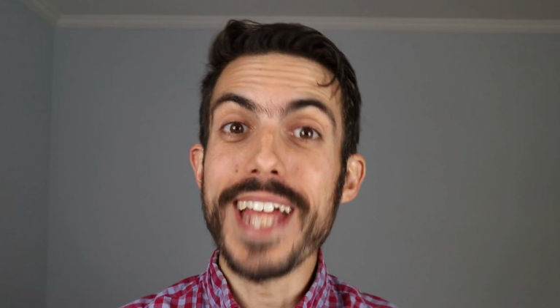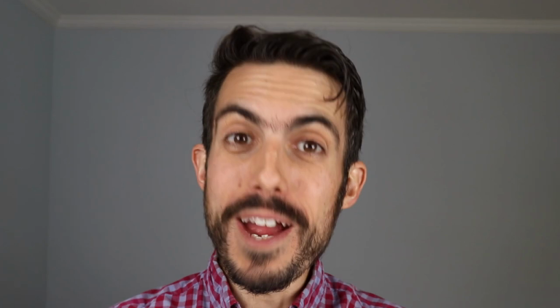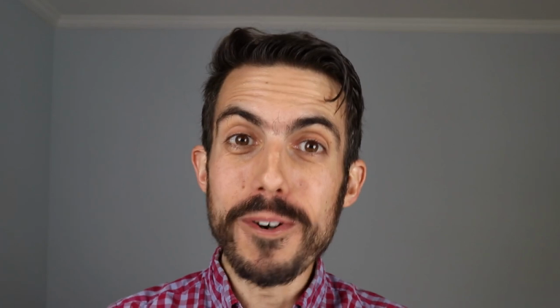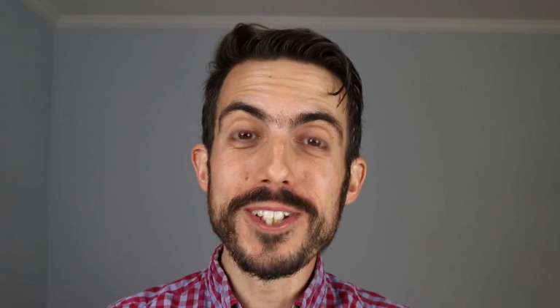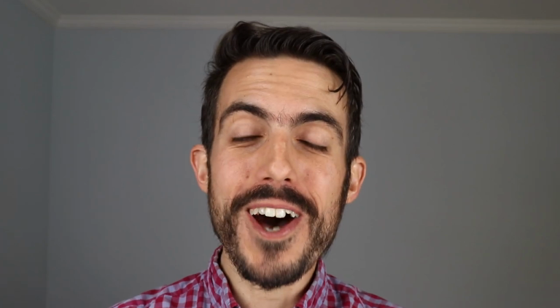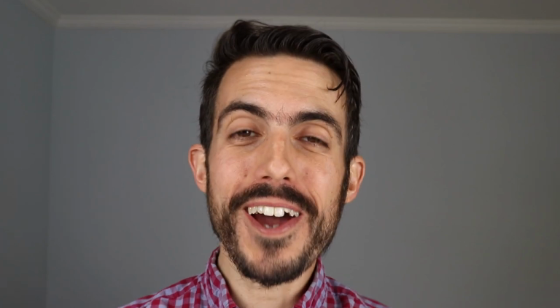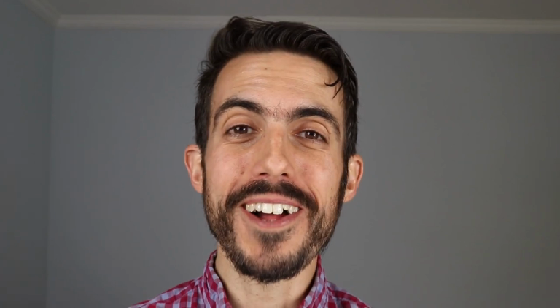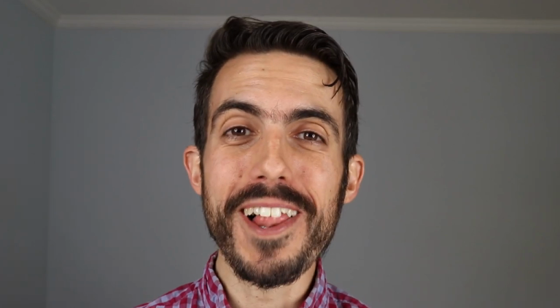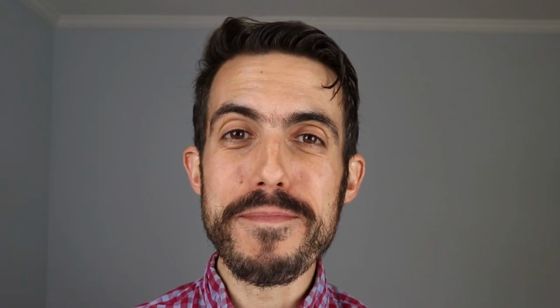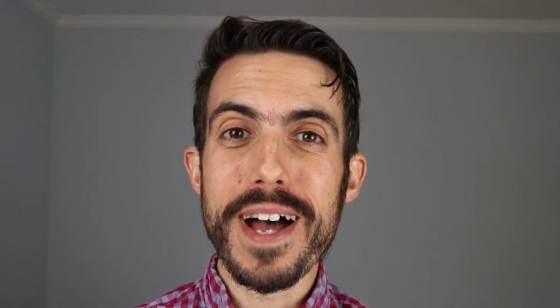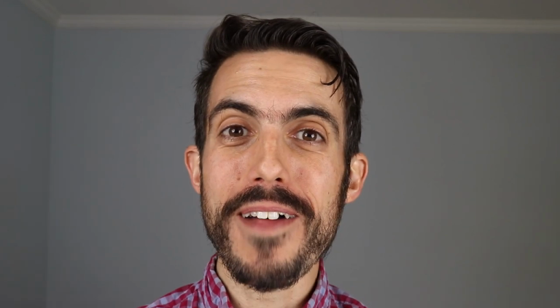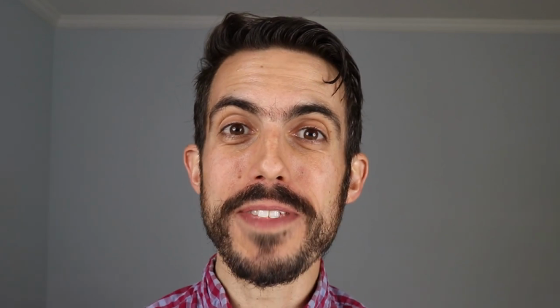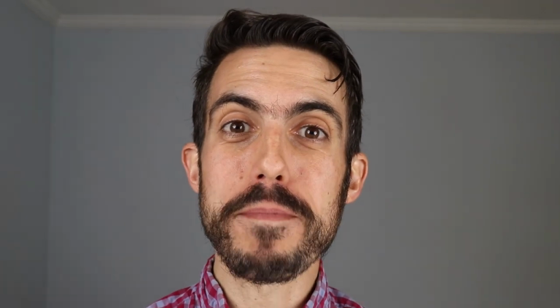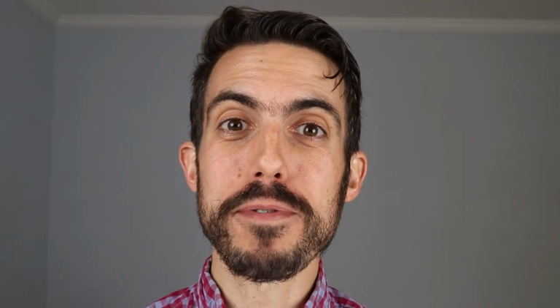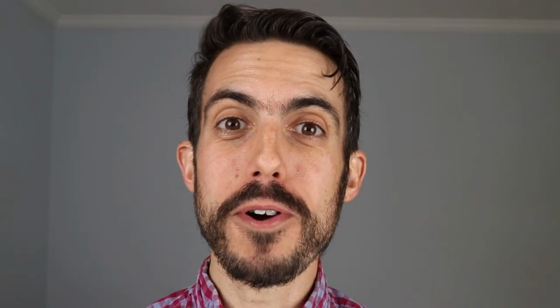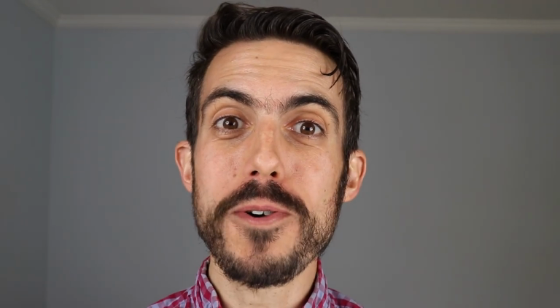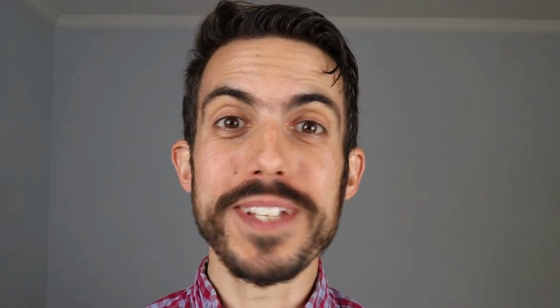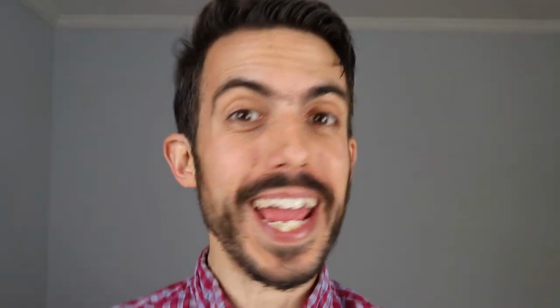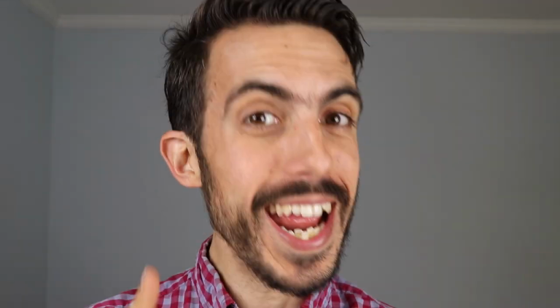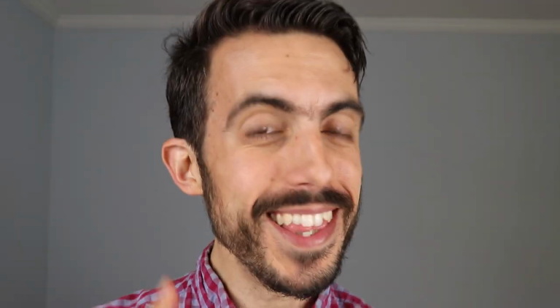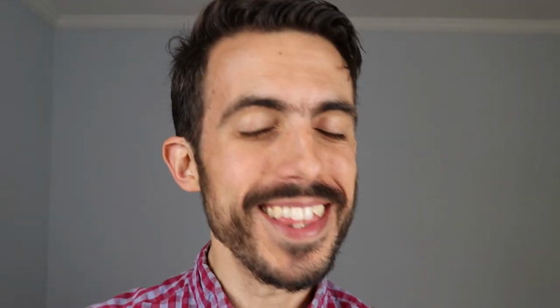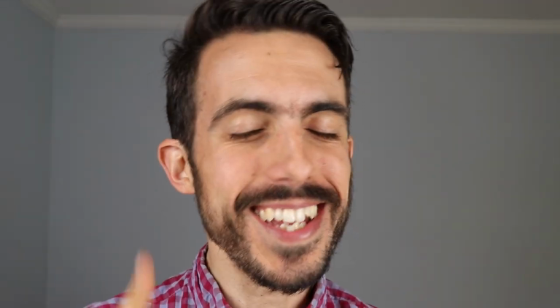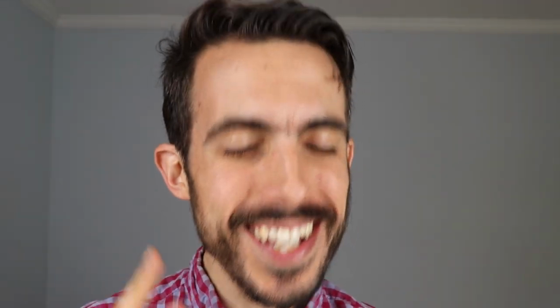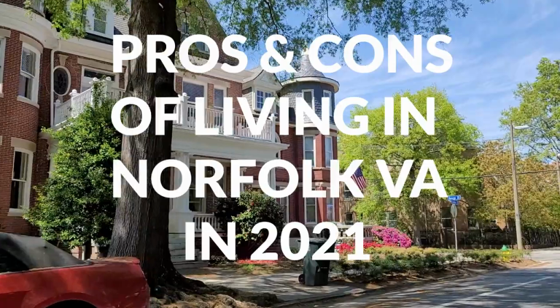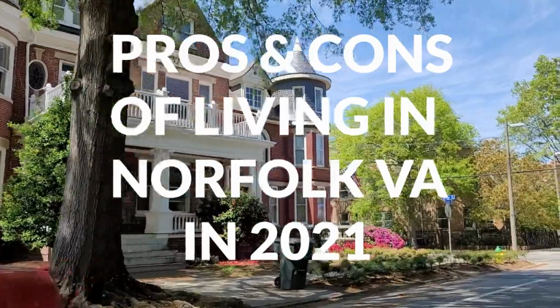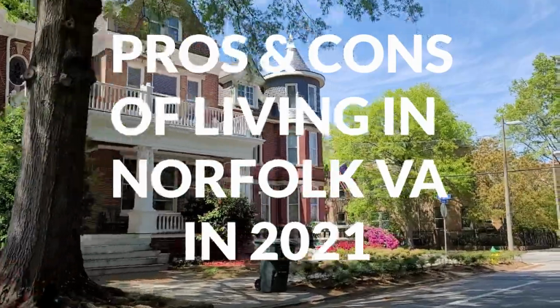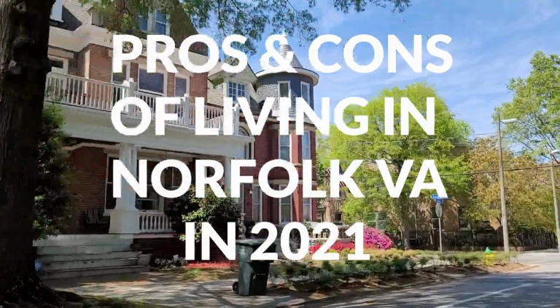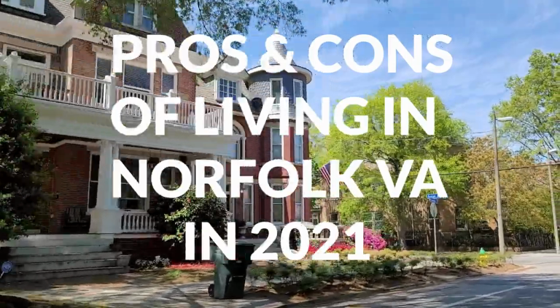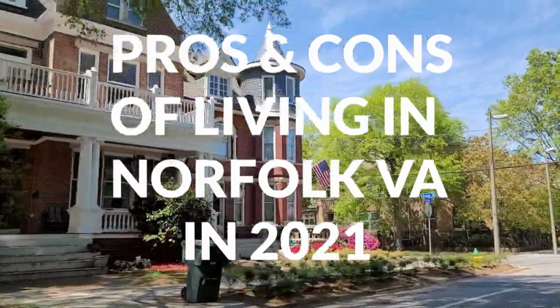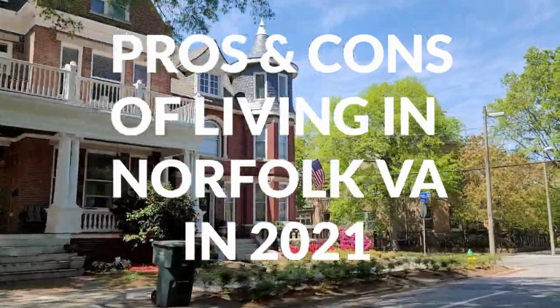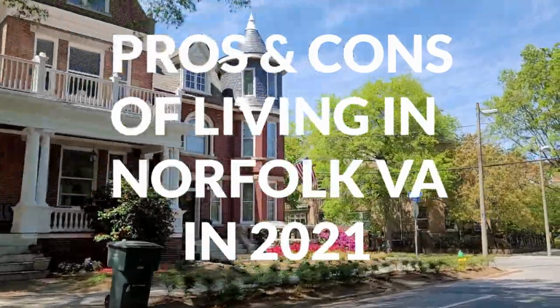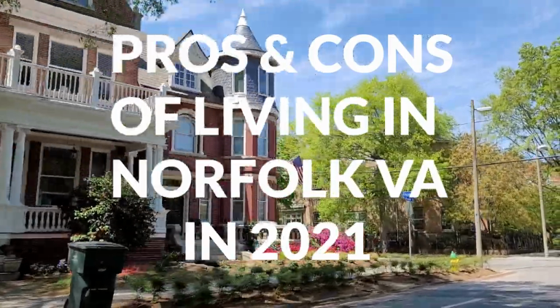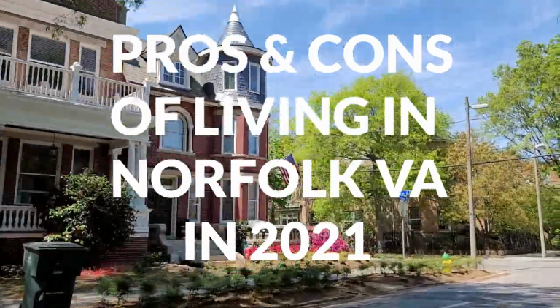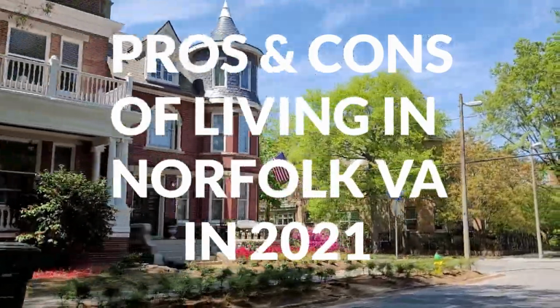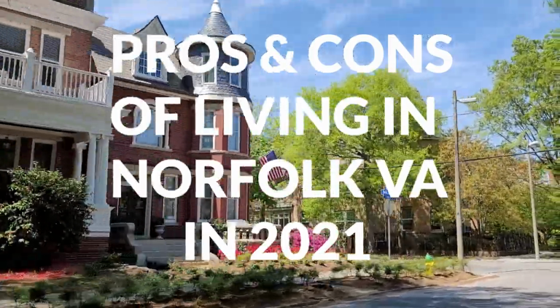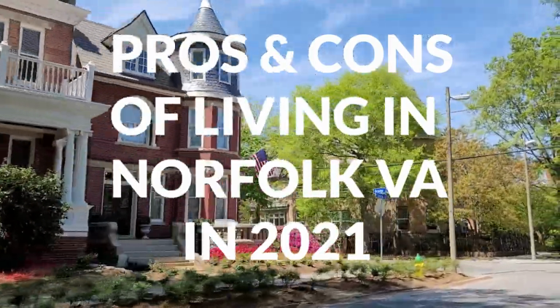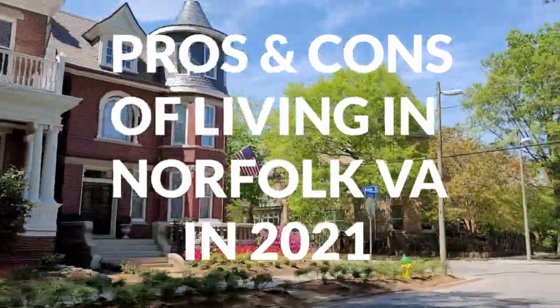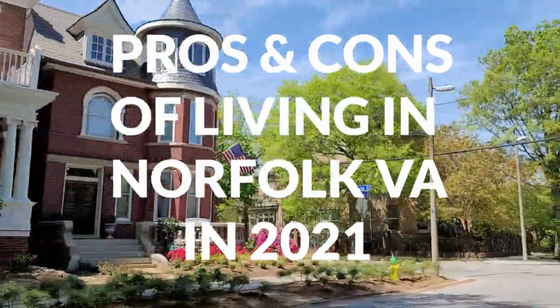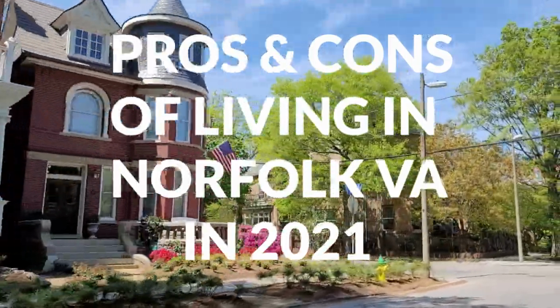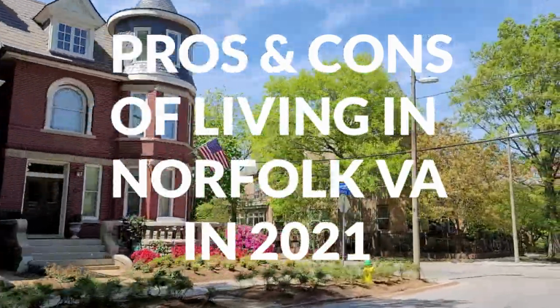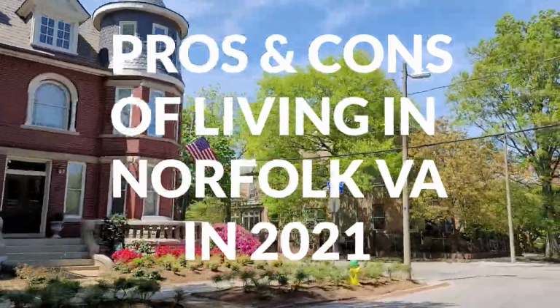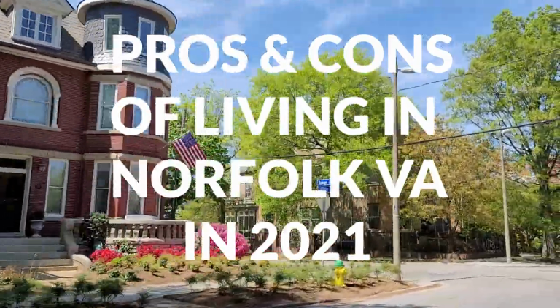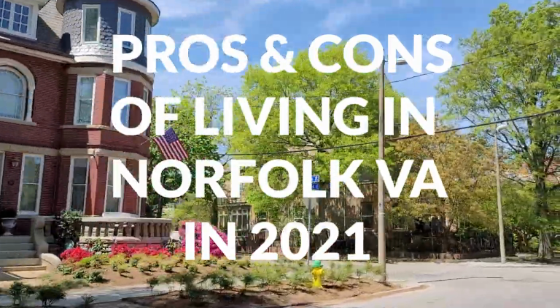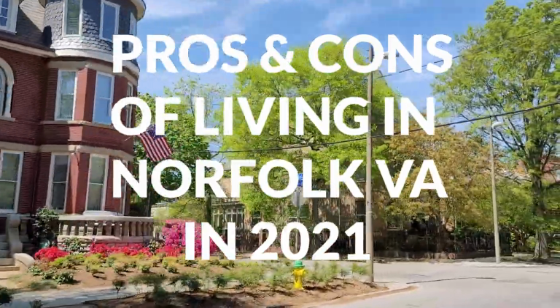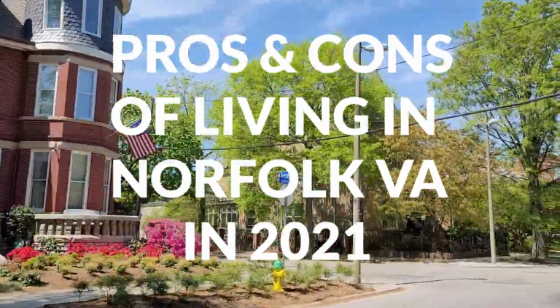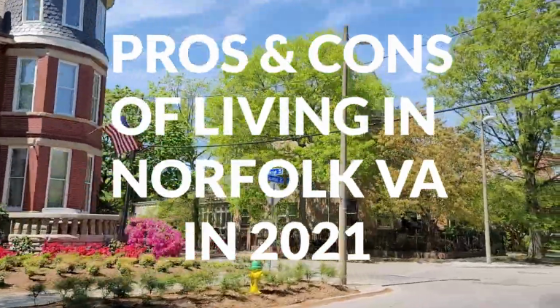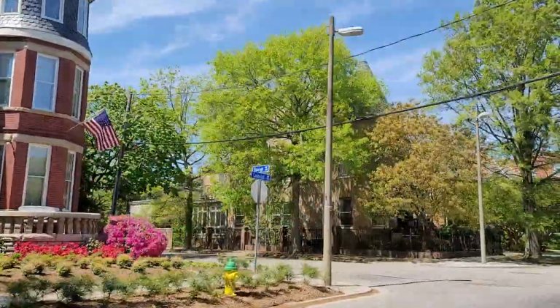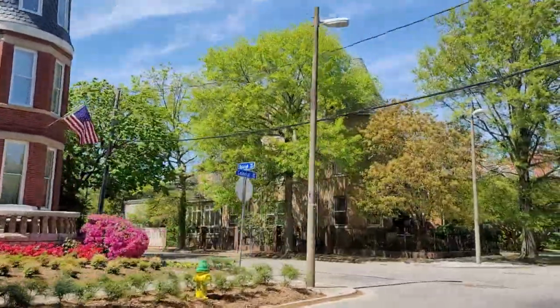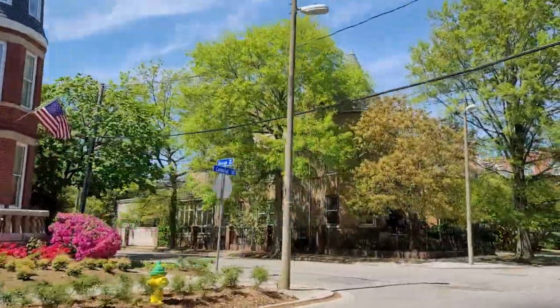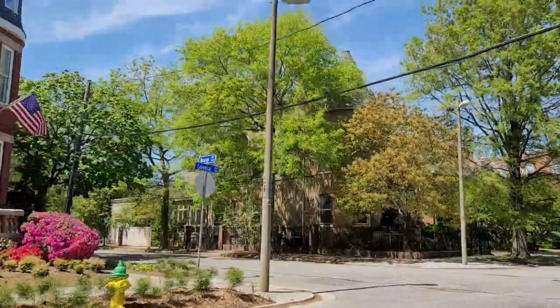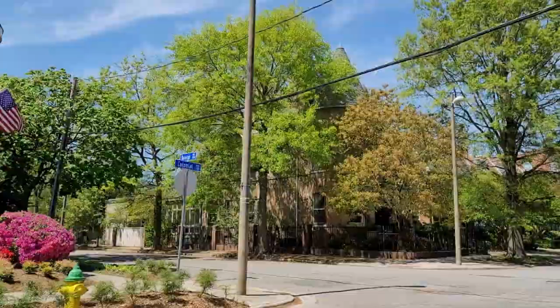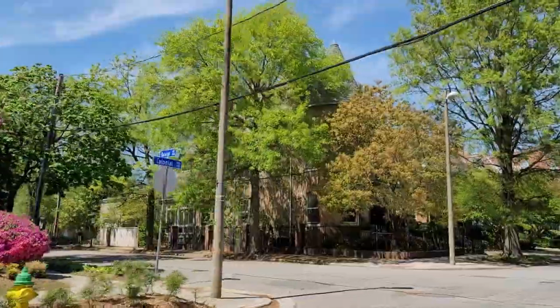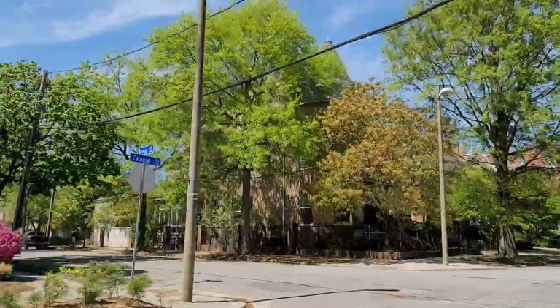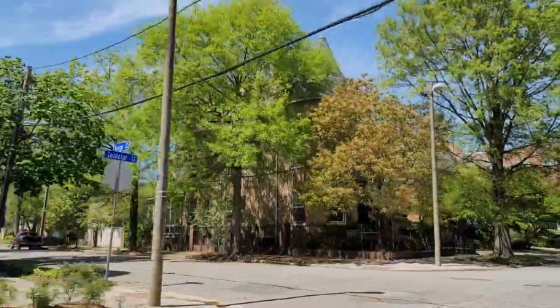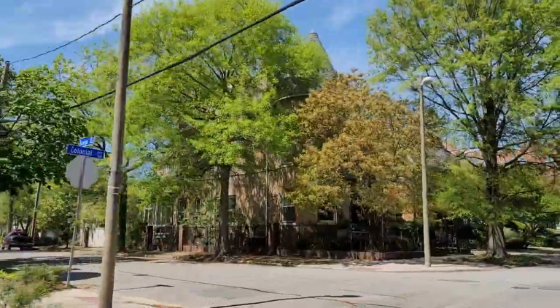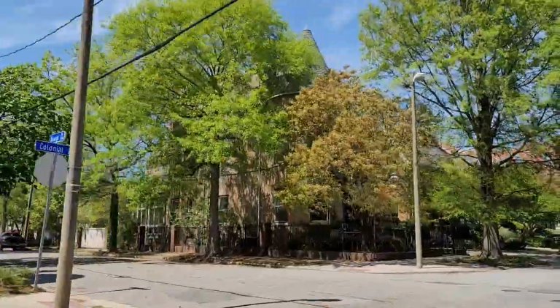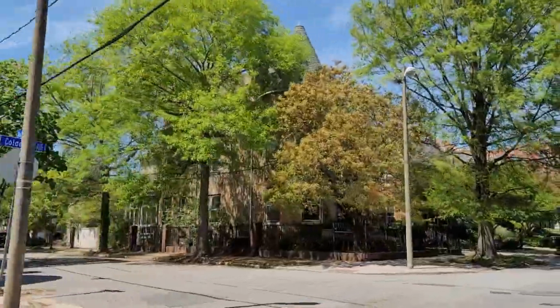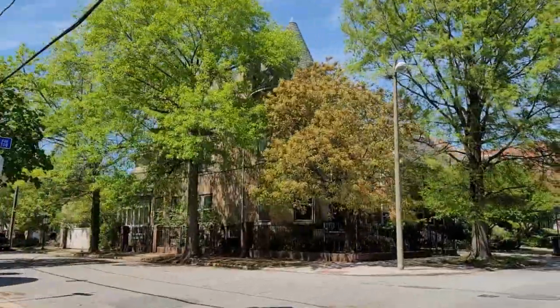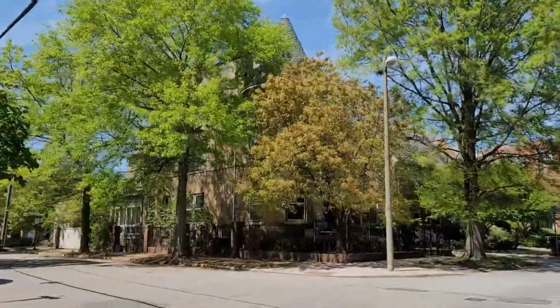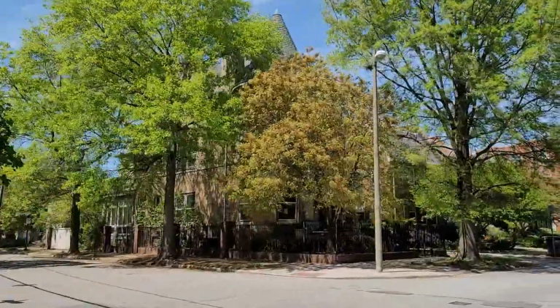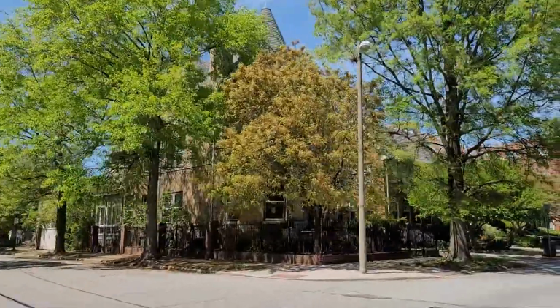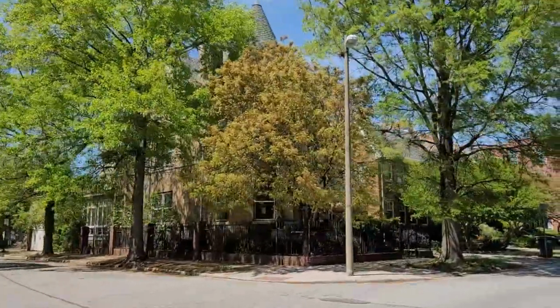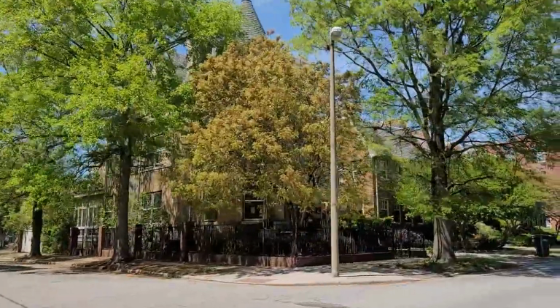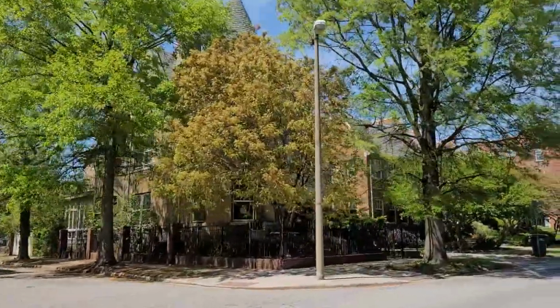Today, we're talking all about the pros and the cons of living in Norfolk, Virginia, and we're starting right now.